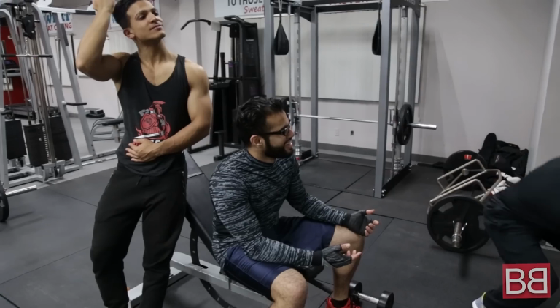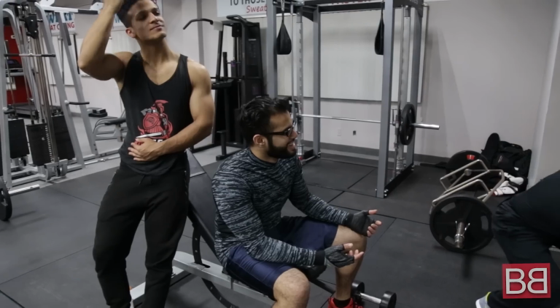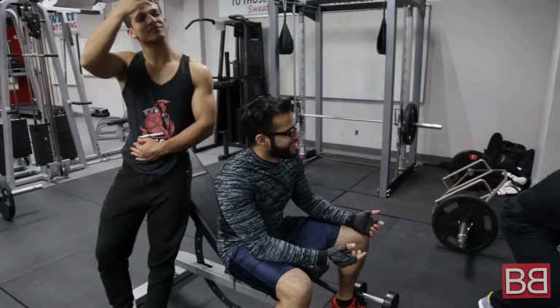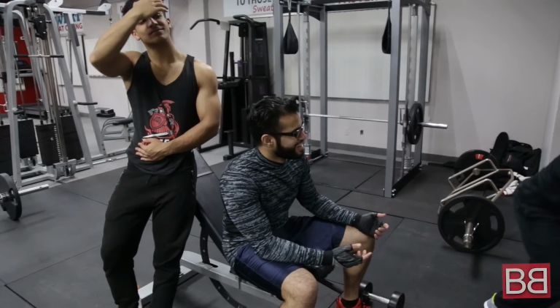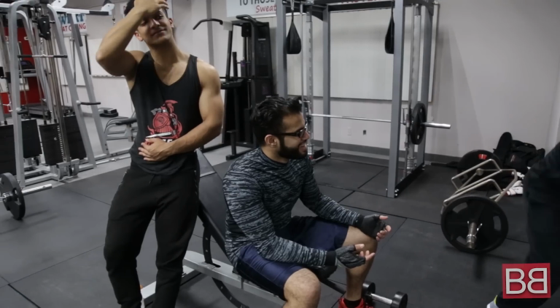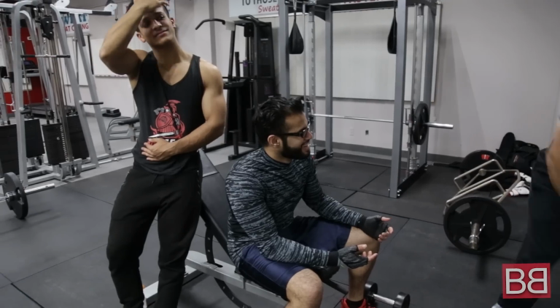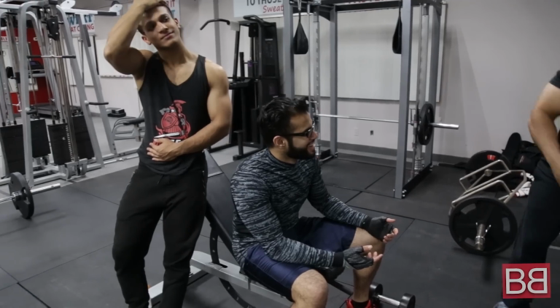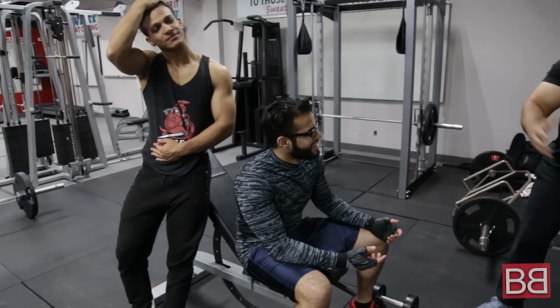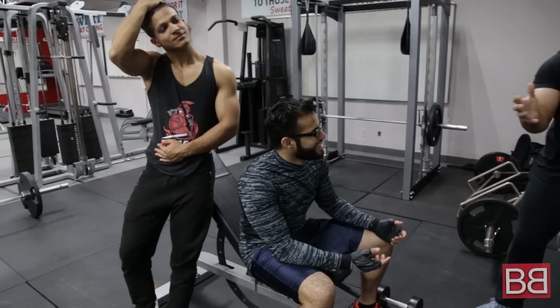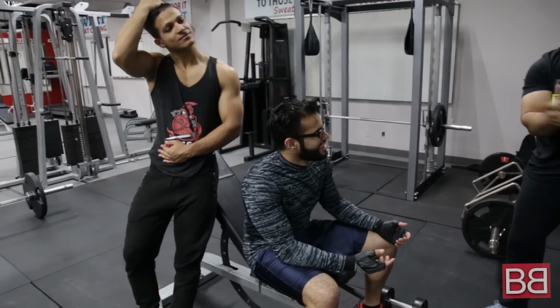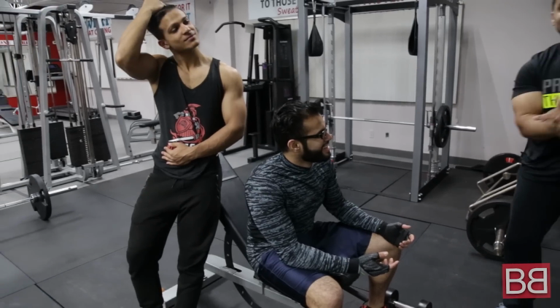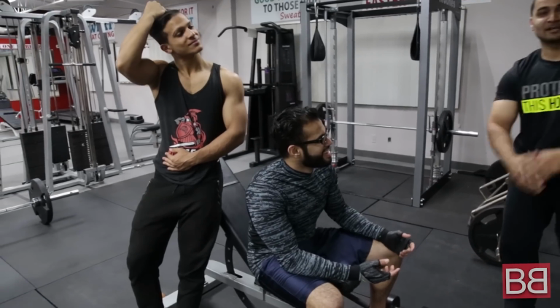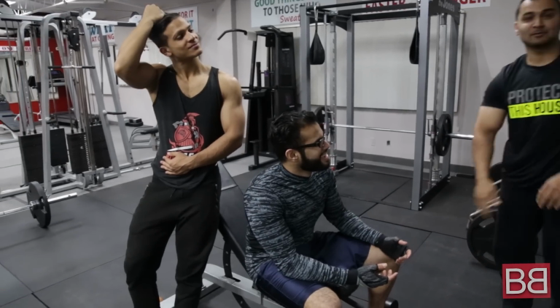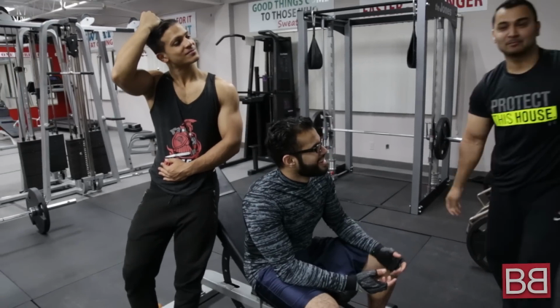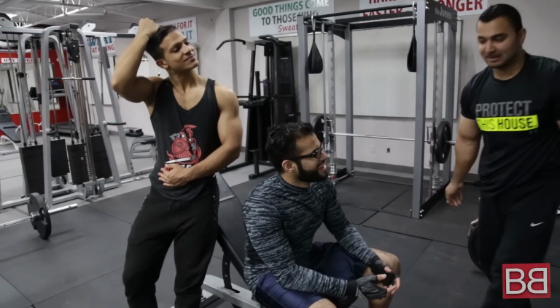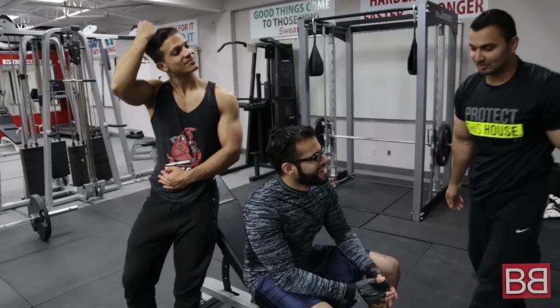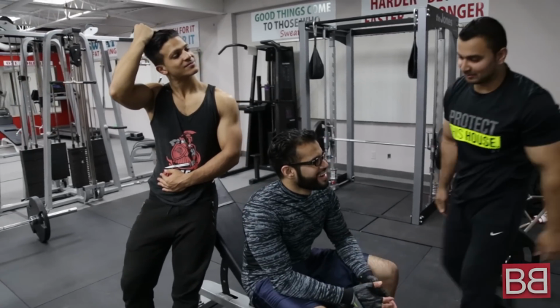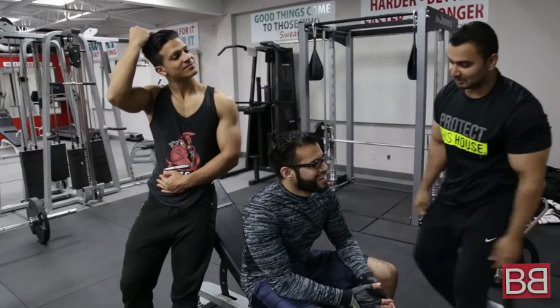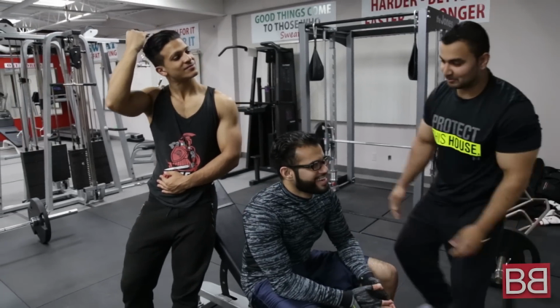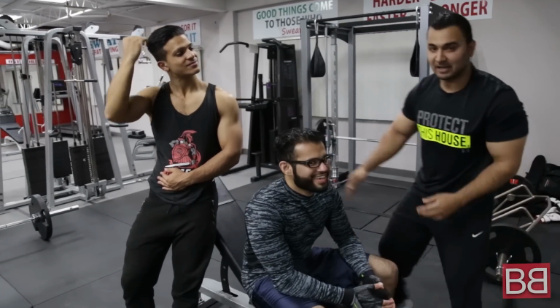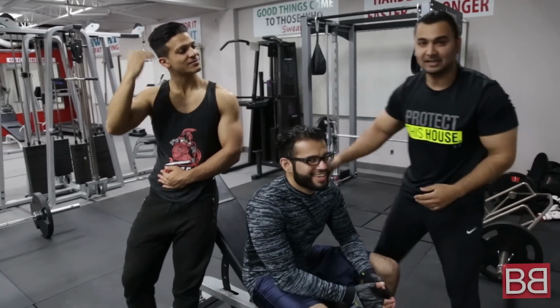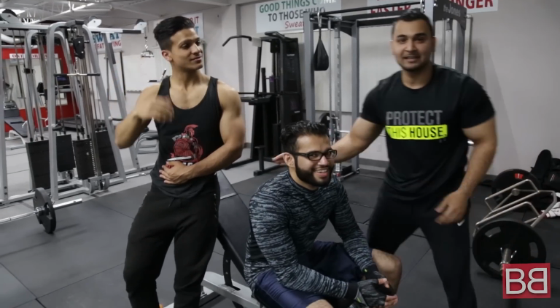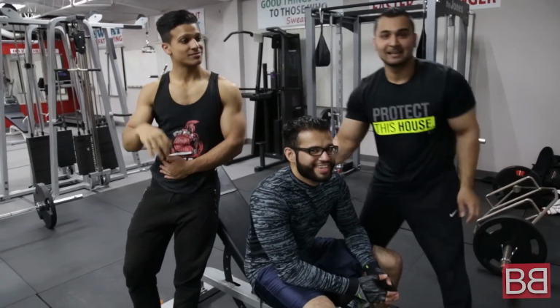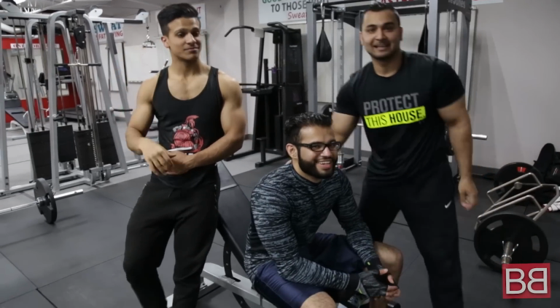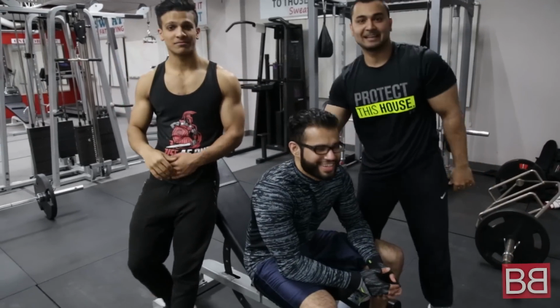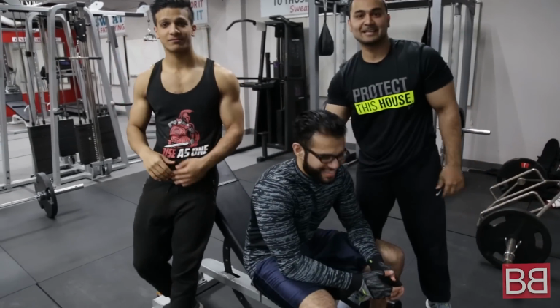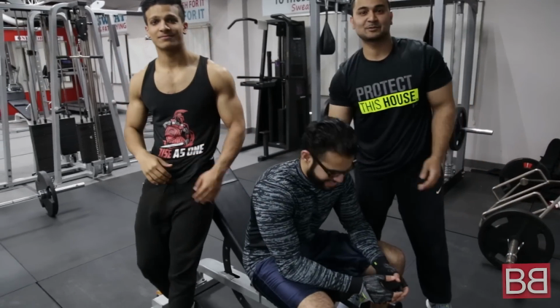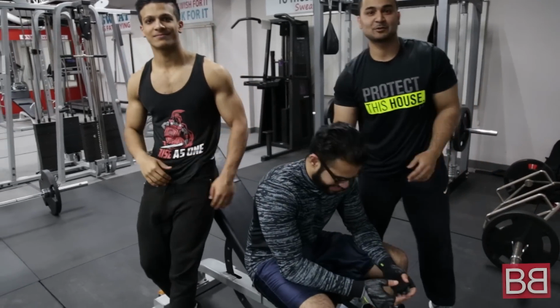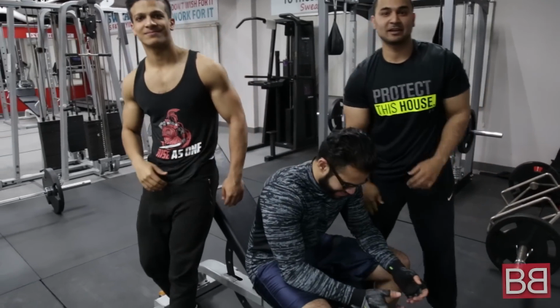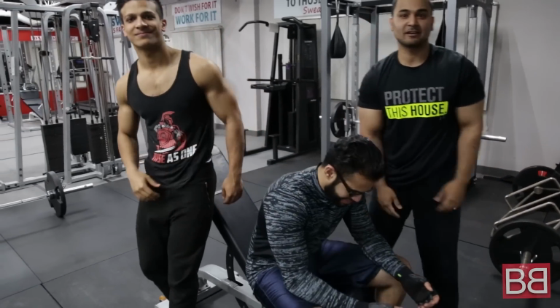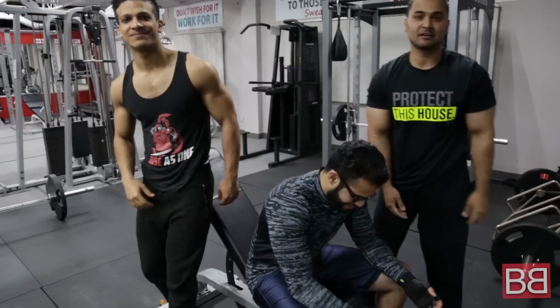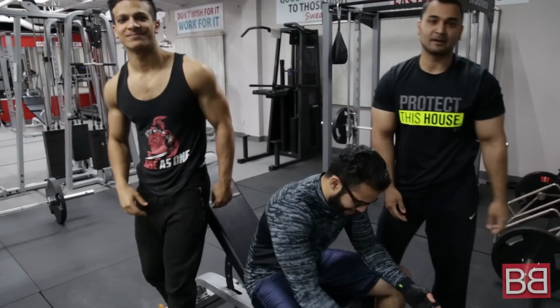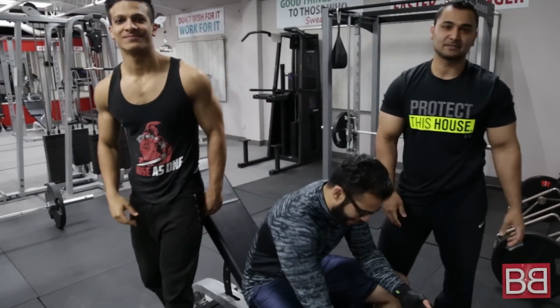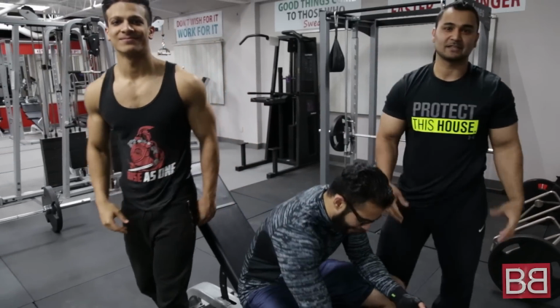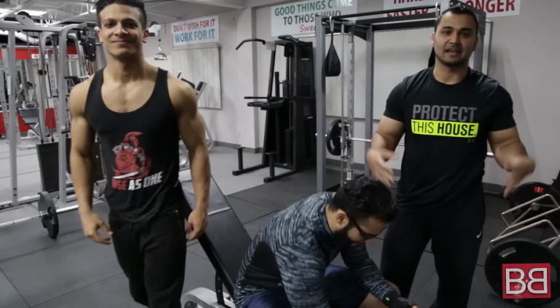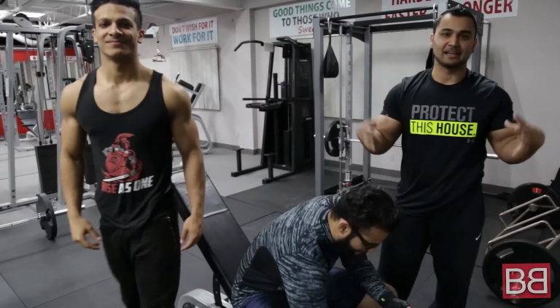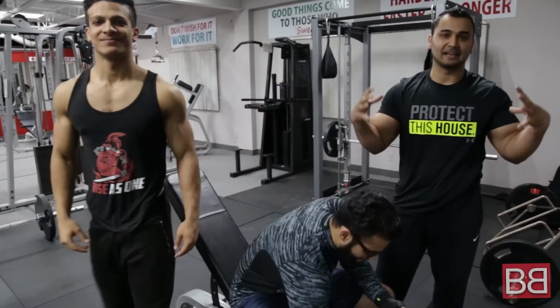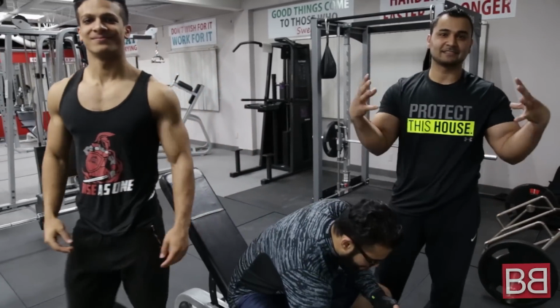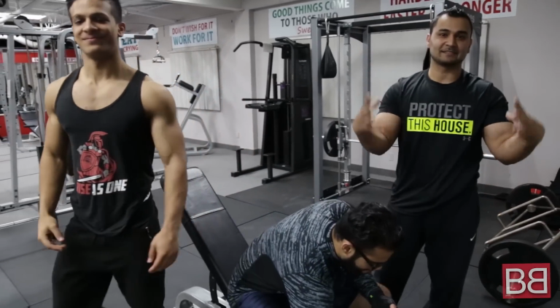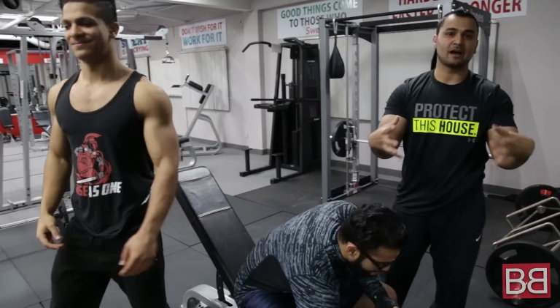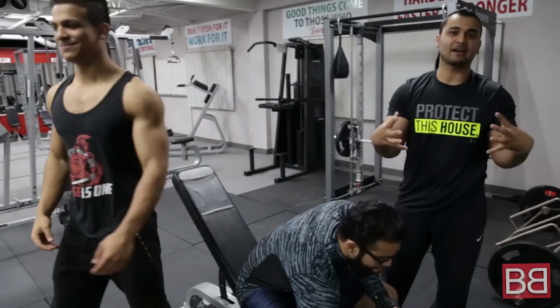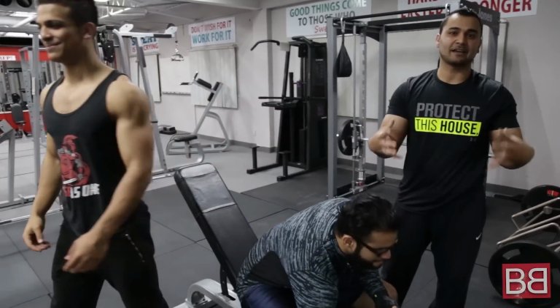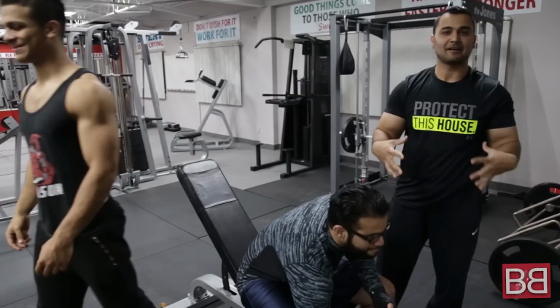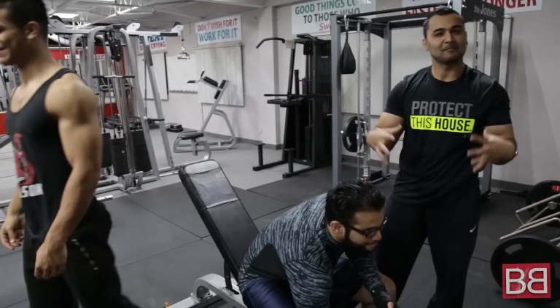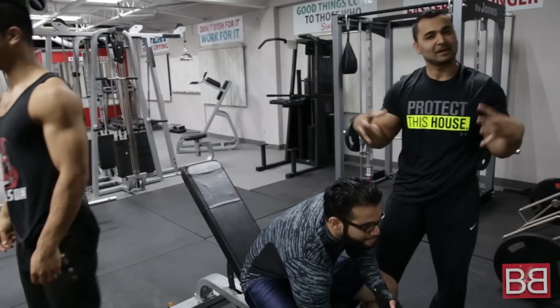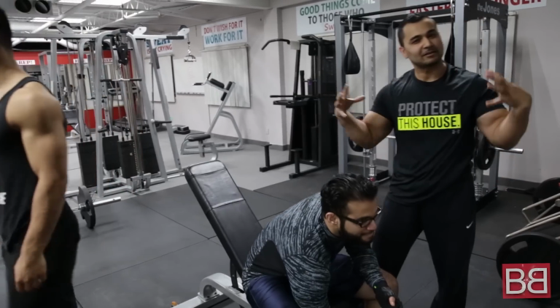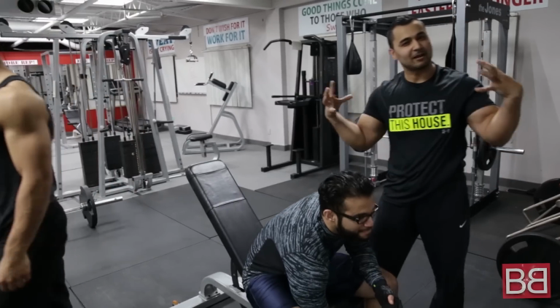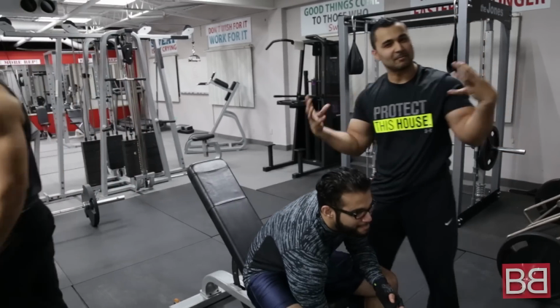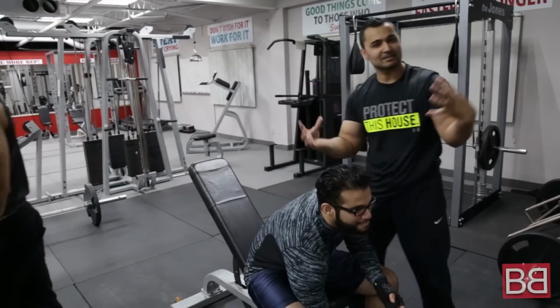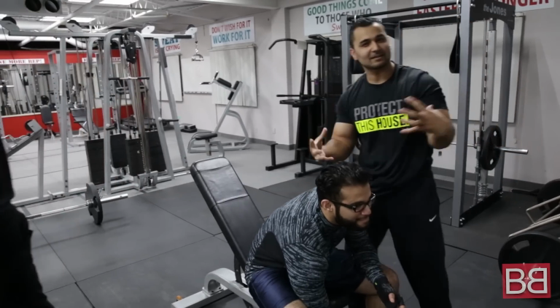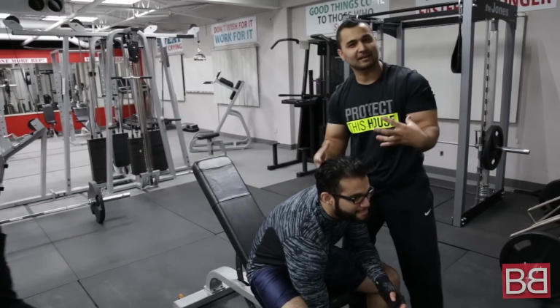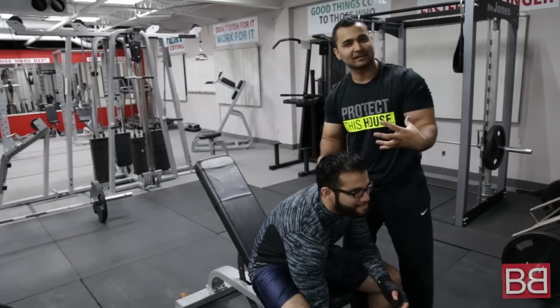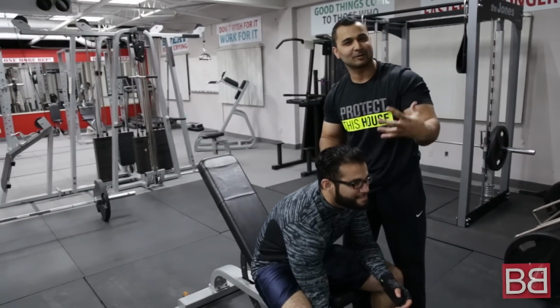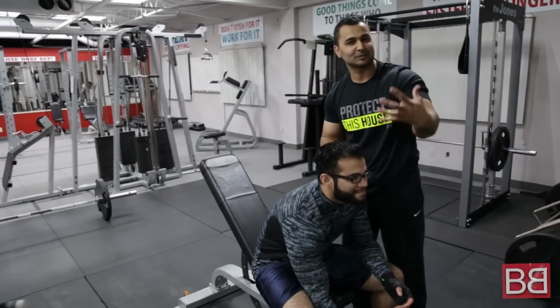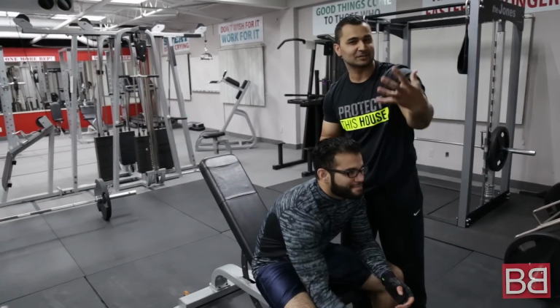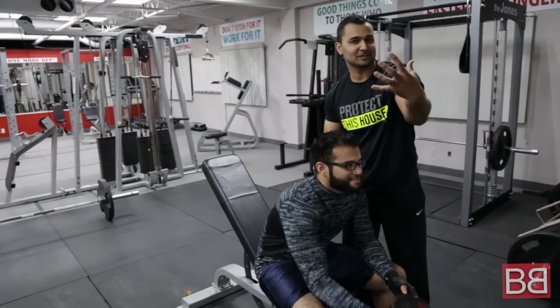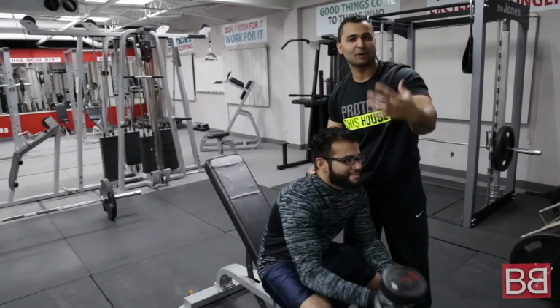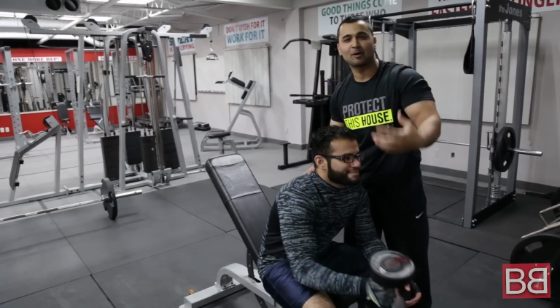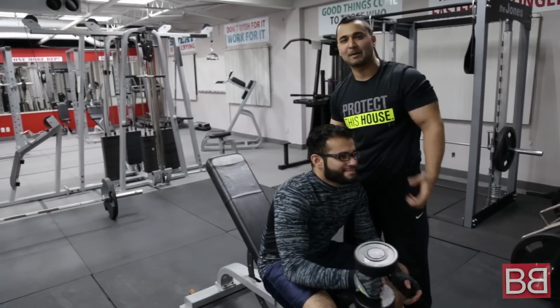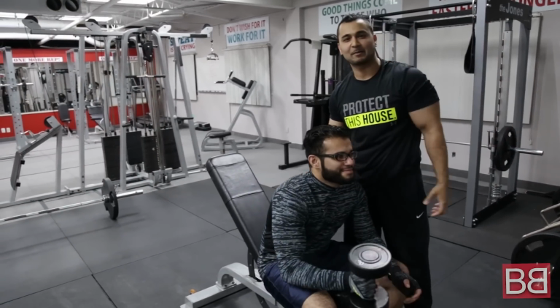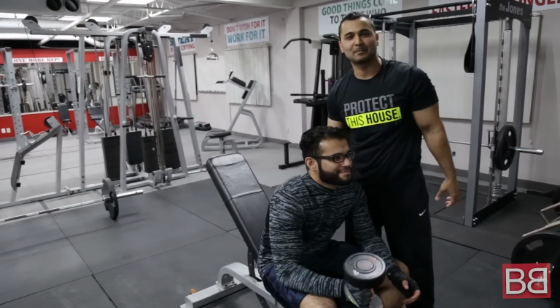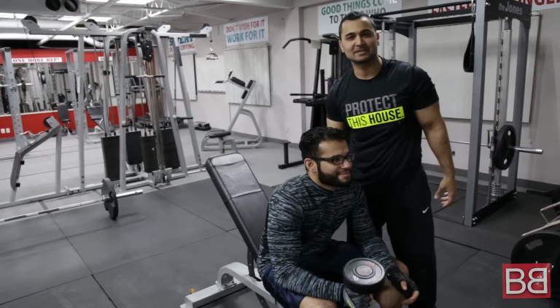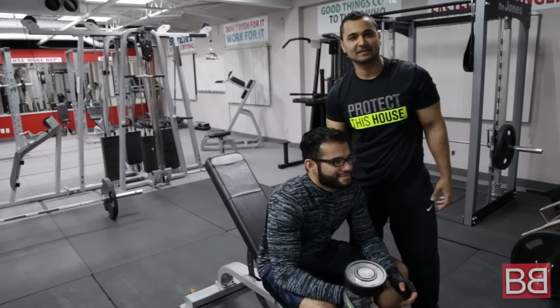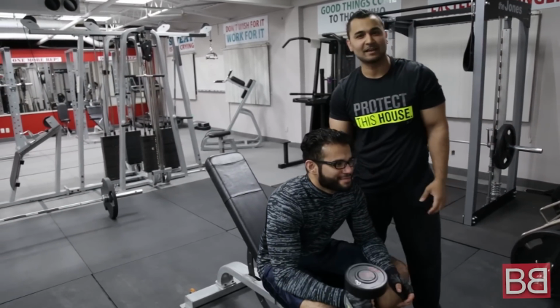Hey guys, this is Sunny with My Bollywood Body. Let's train our arms today. Let's knock it out. I hope you like it.